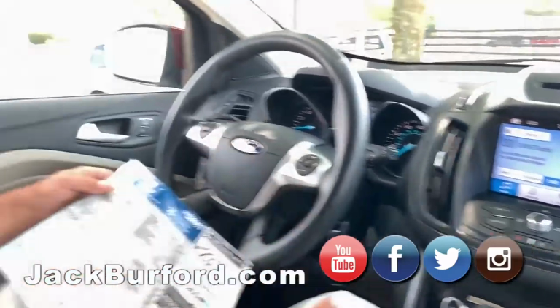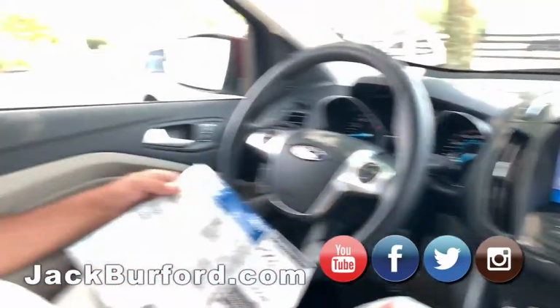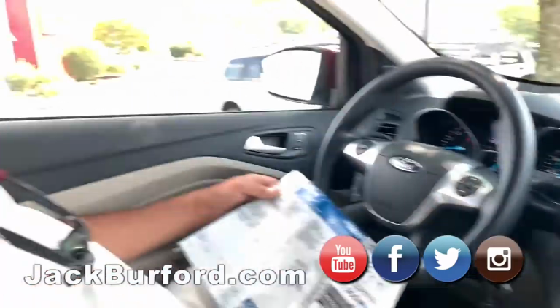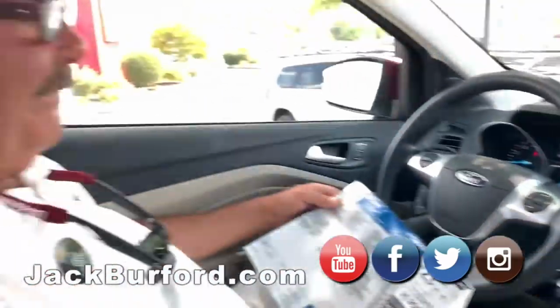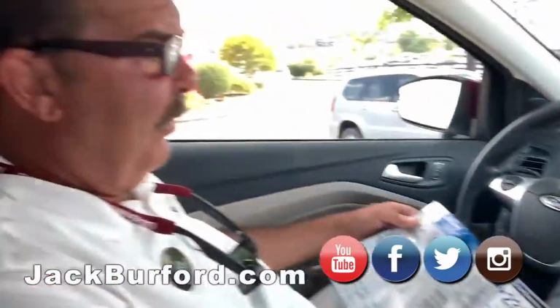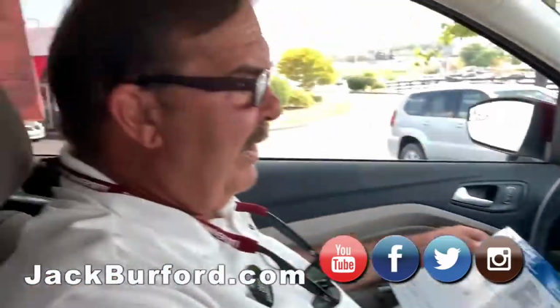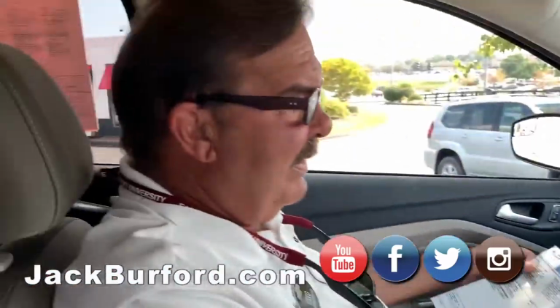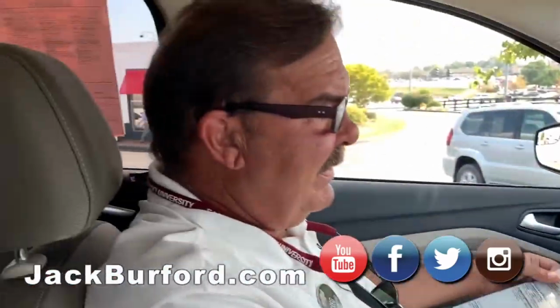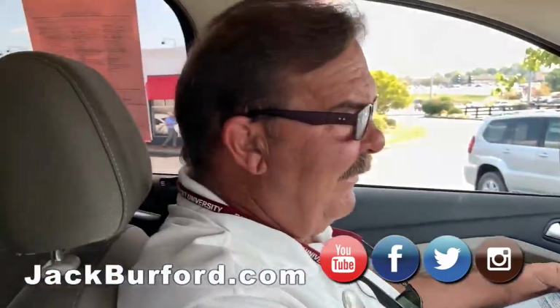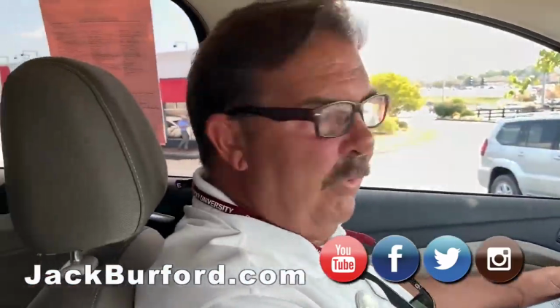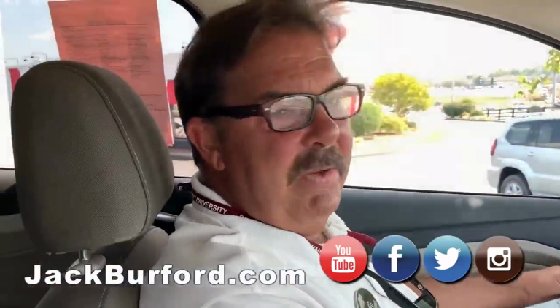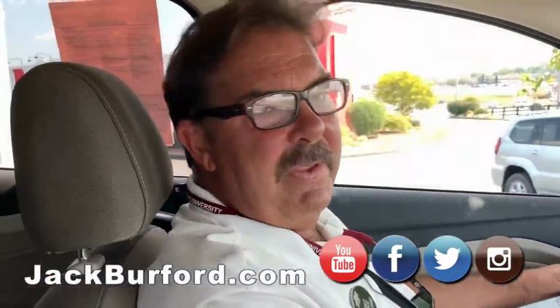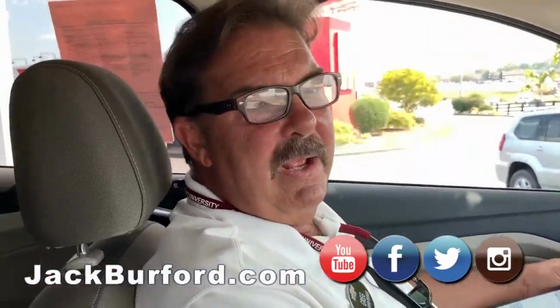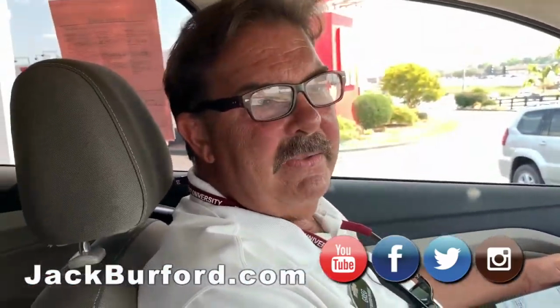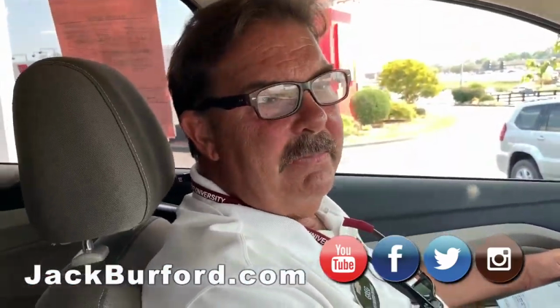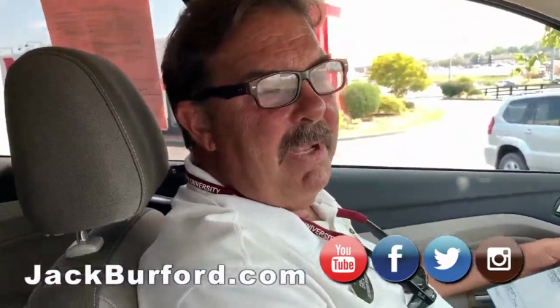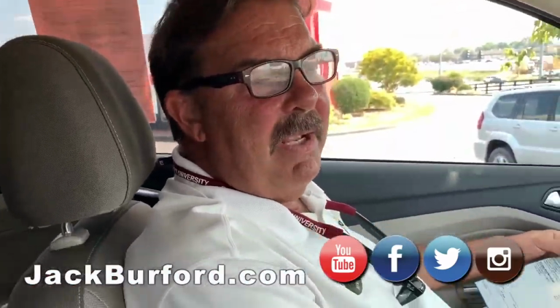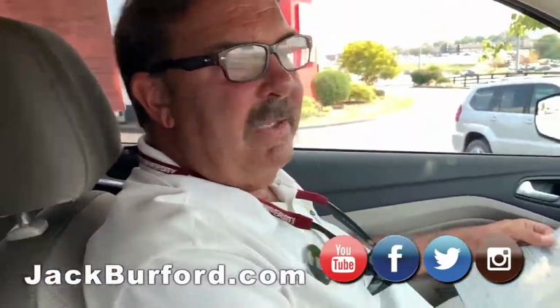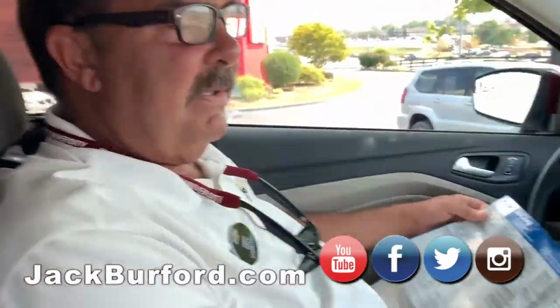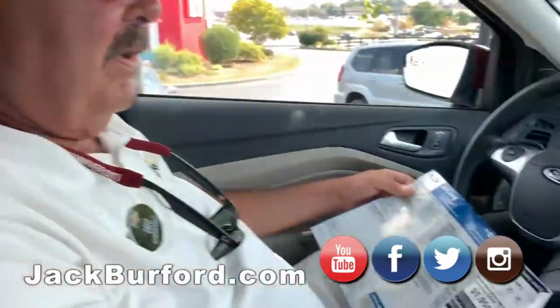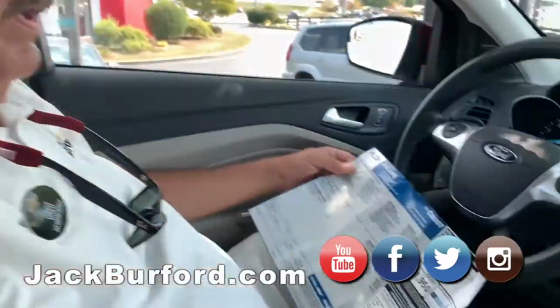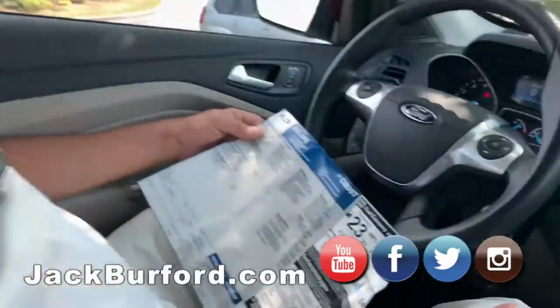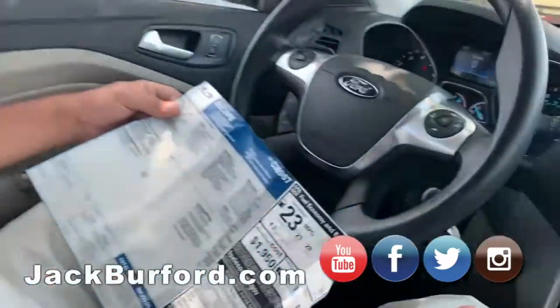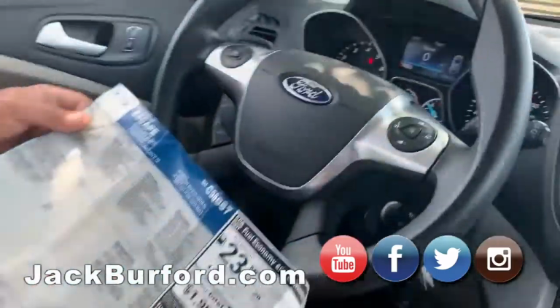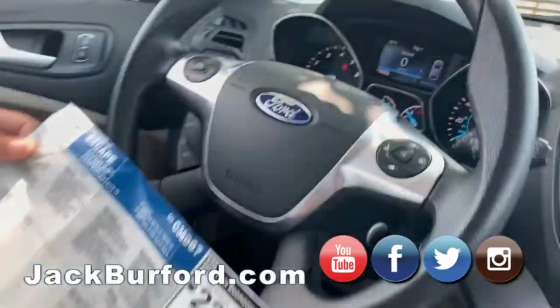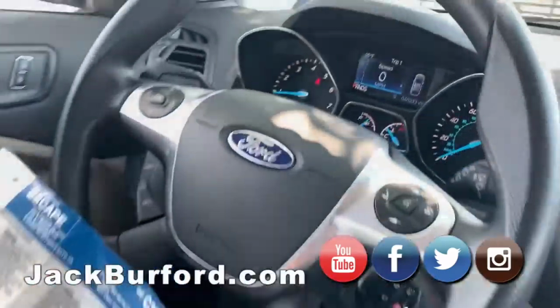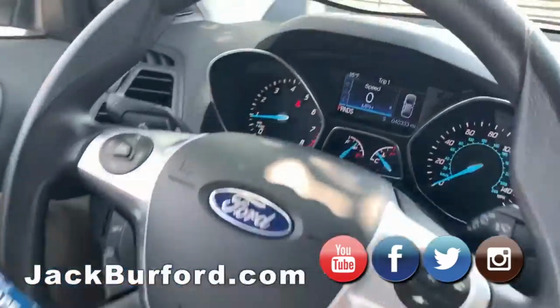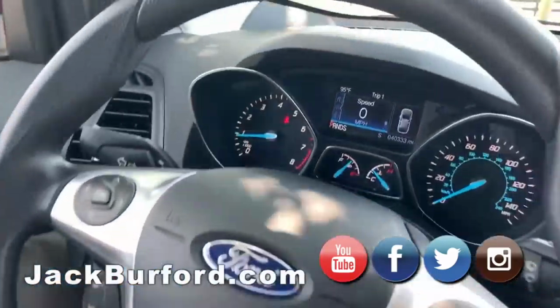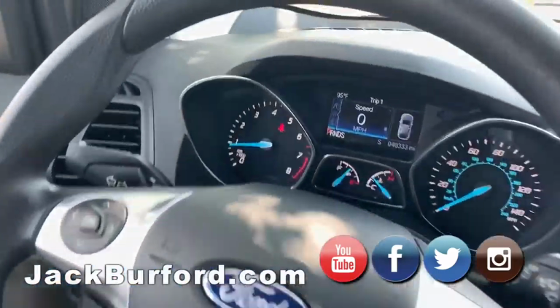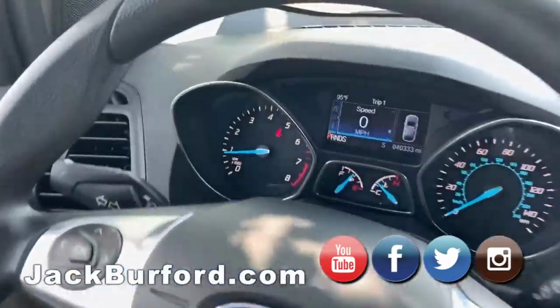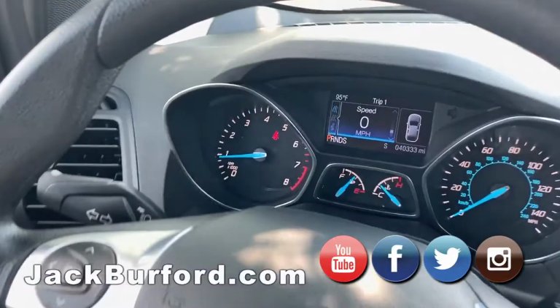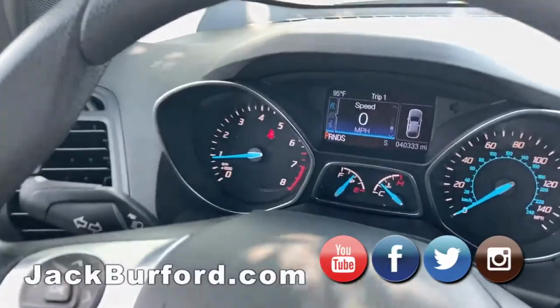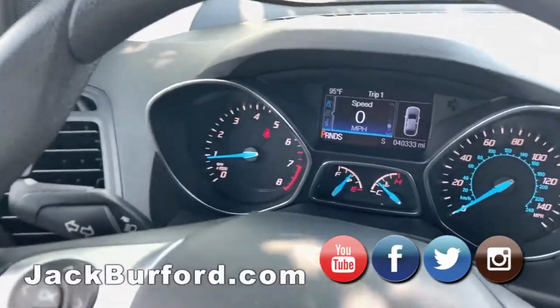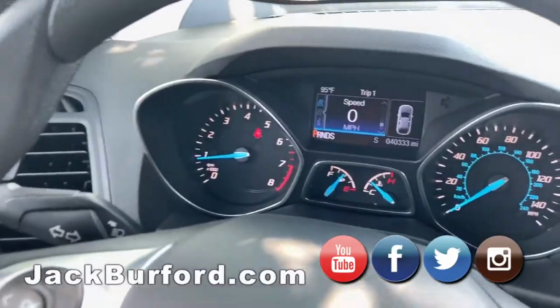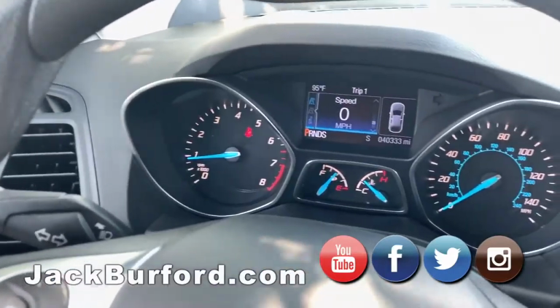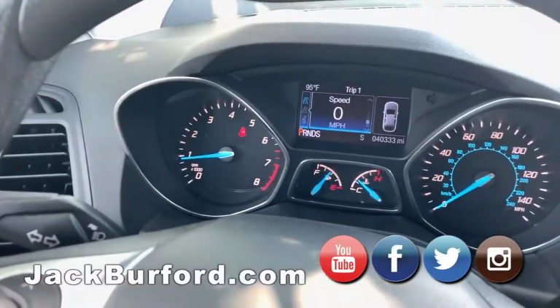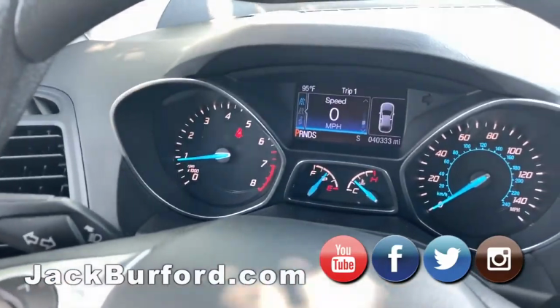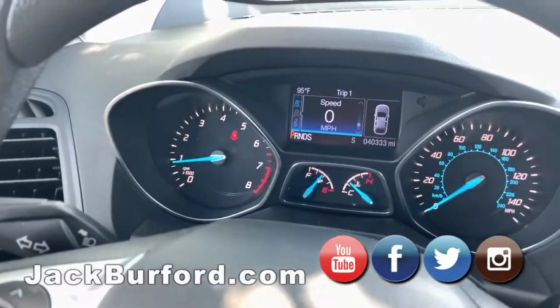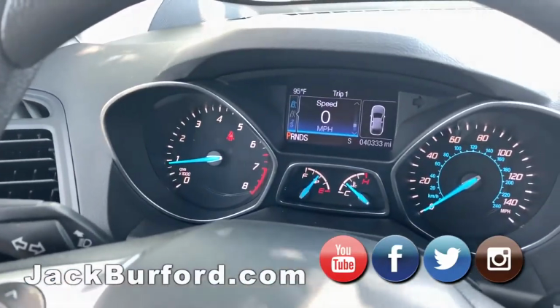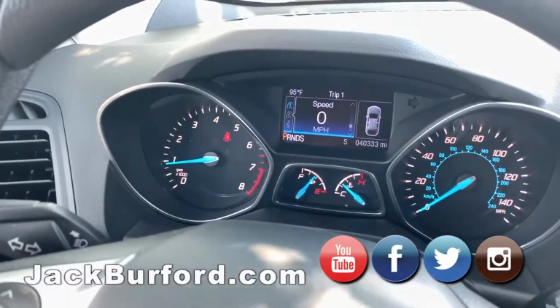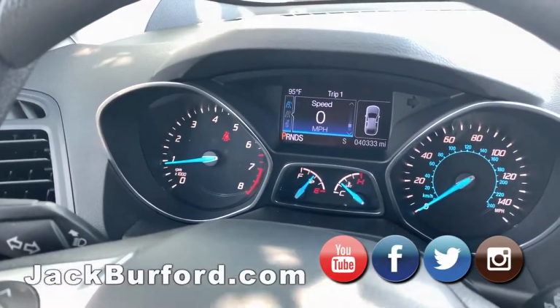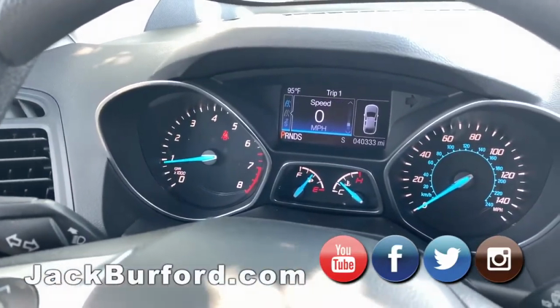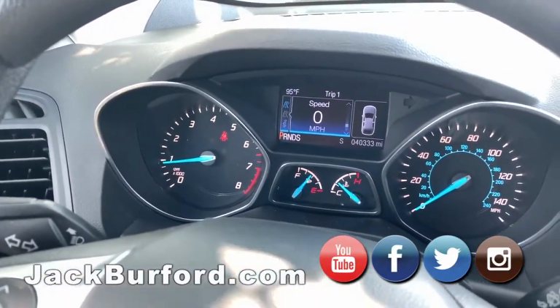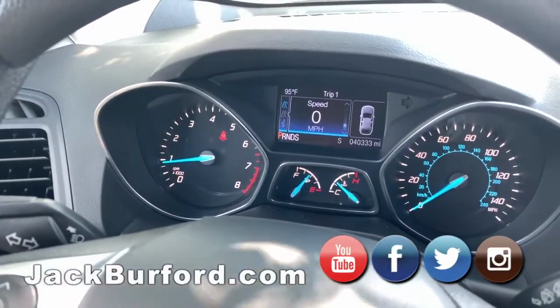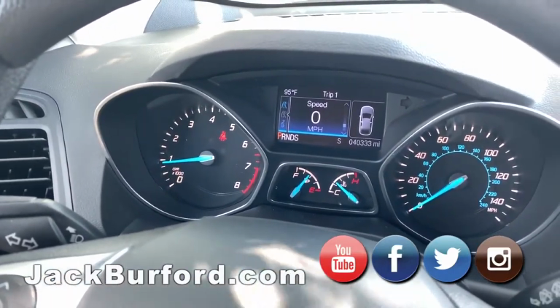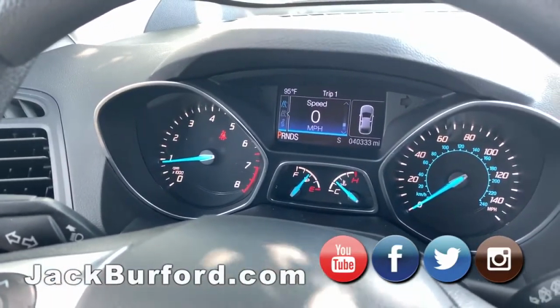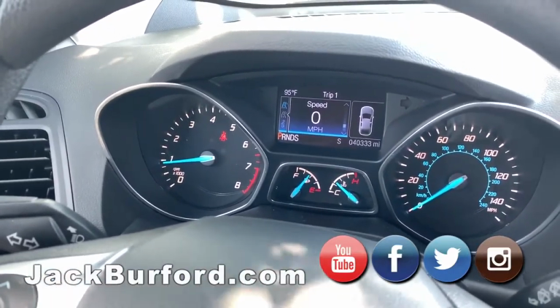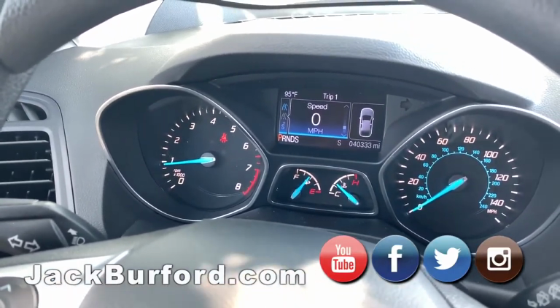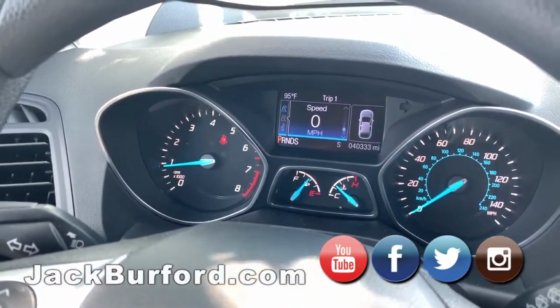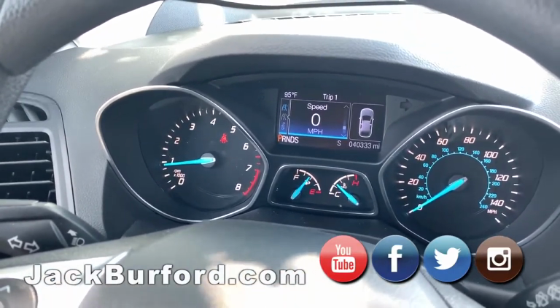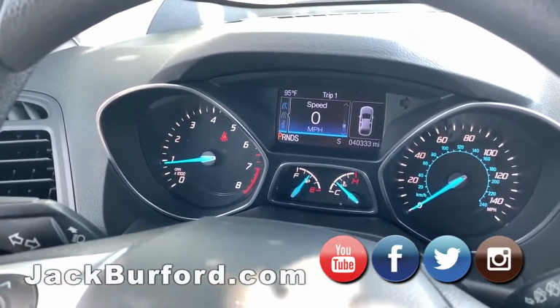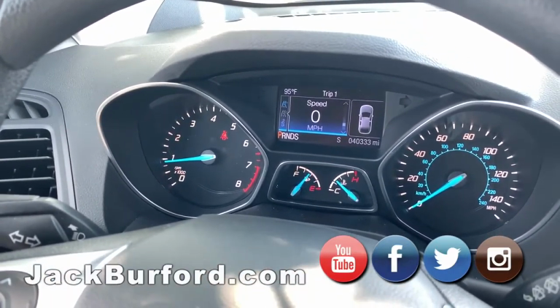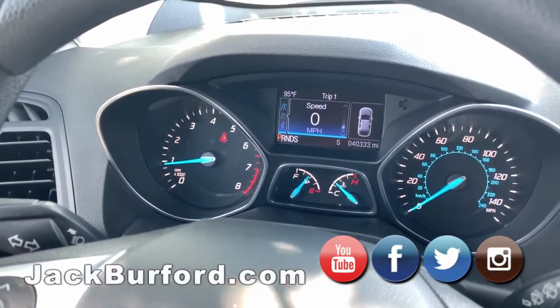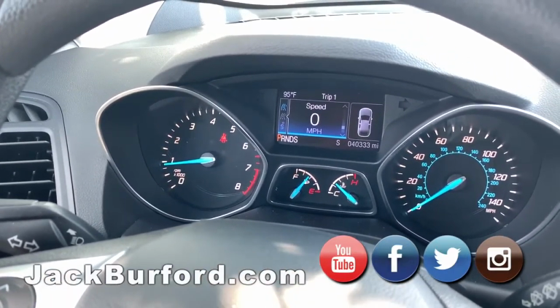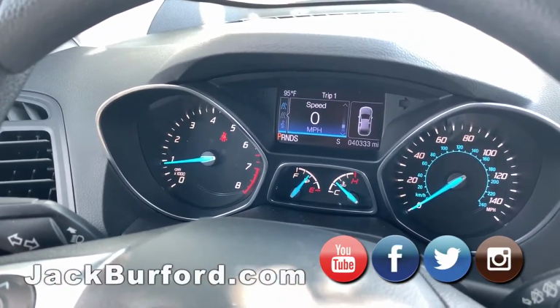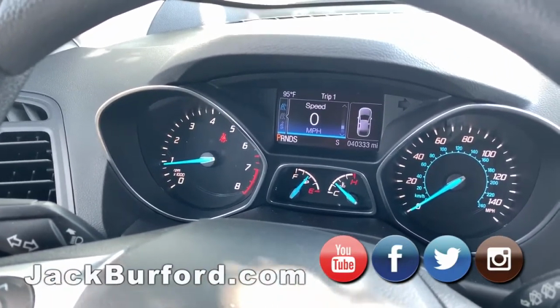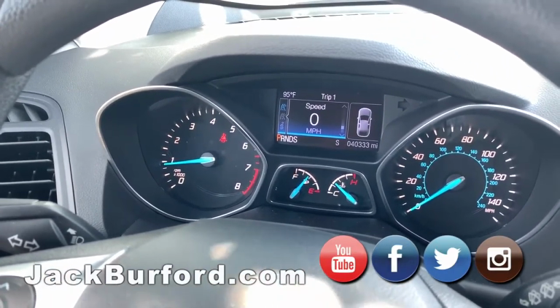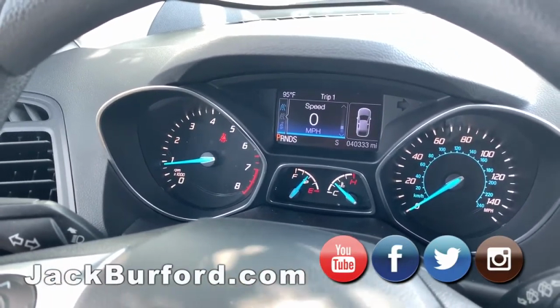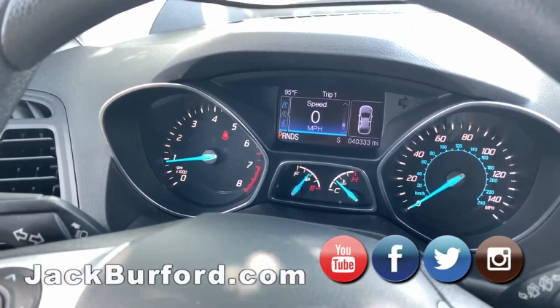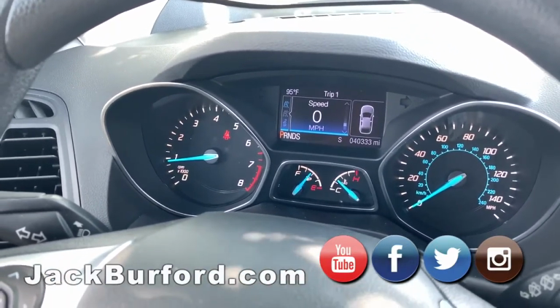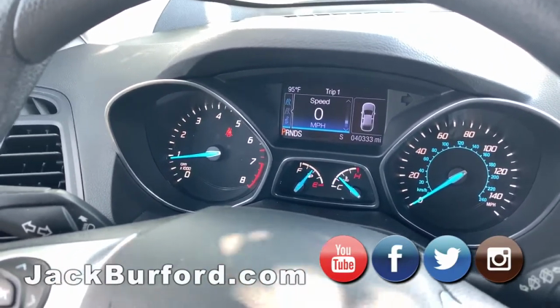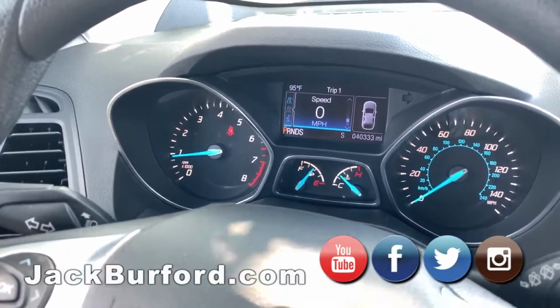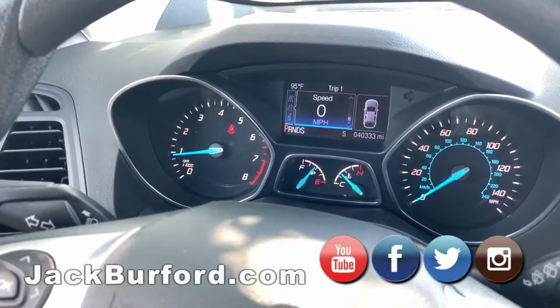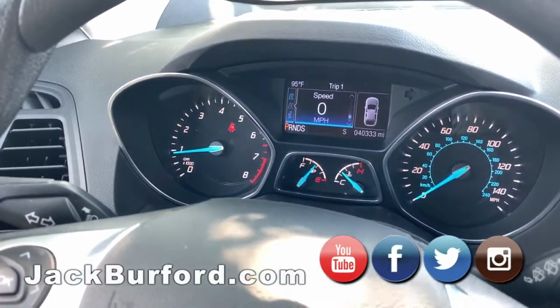It's only got 40,000 miles on it — 40,333 miles. It's a pretty color, too.